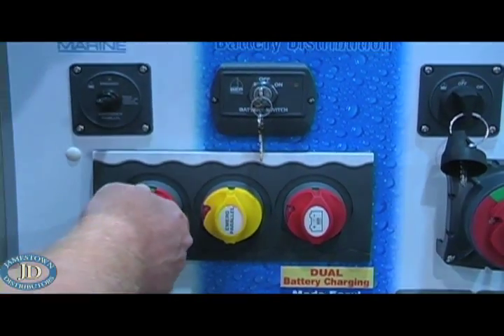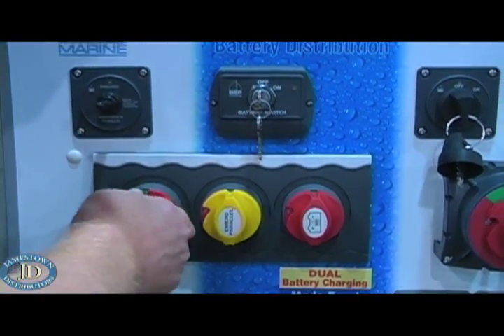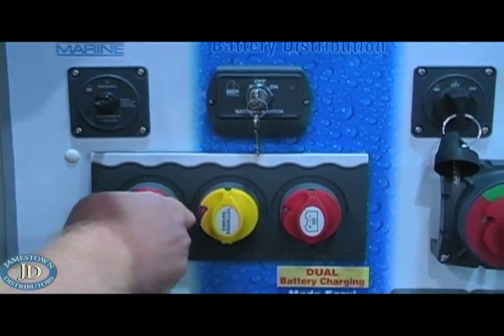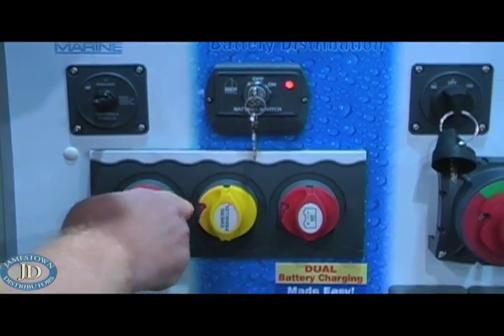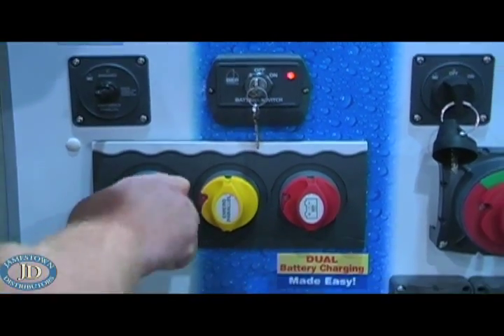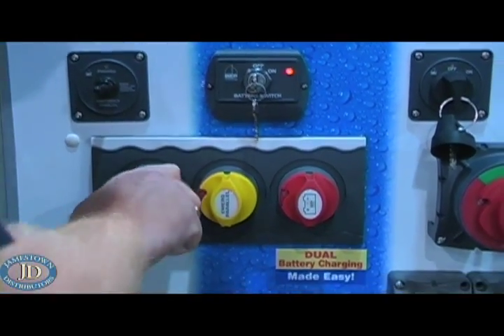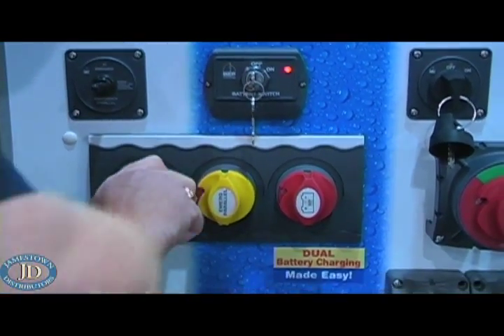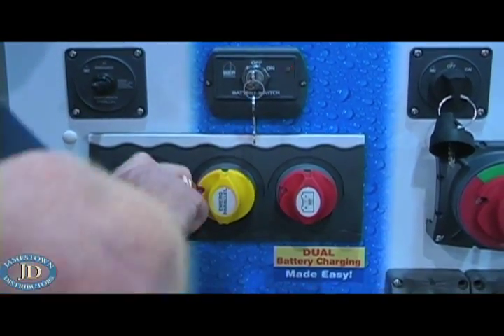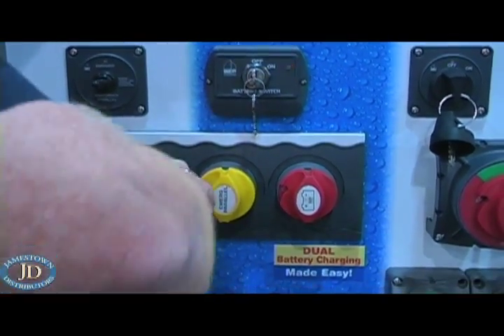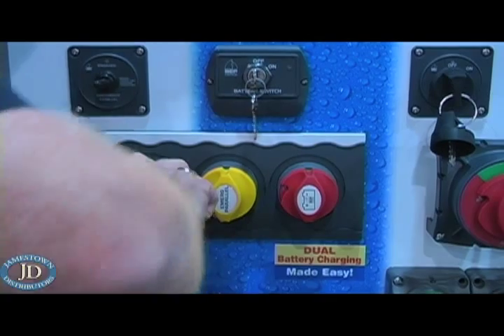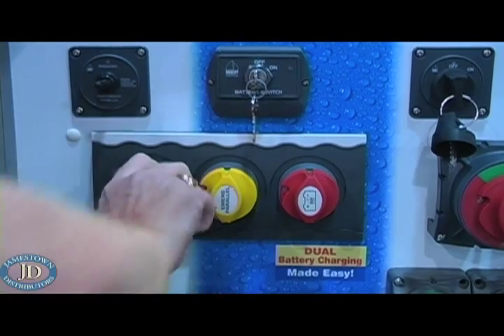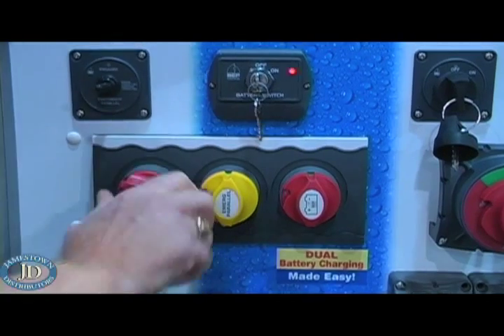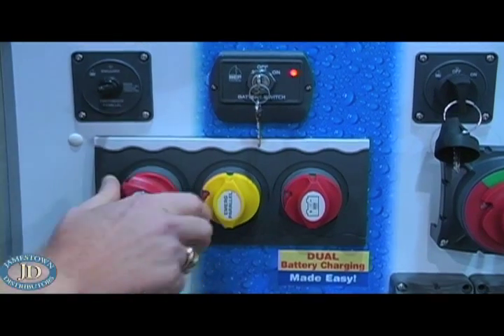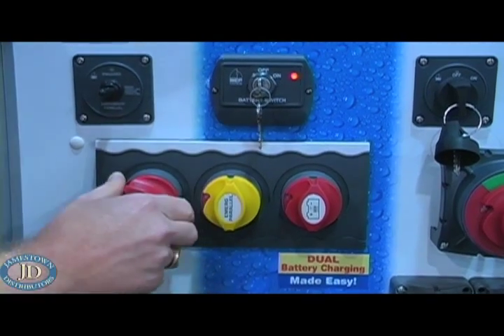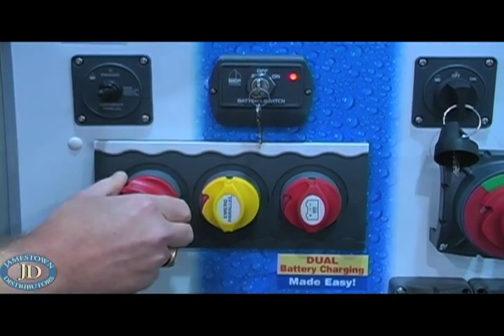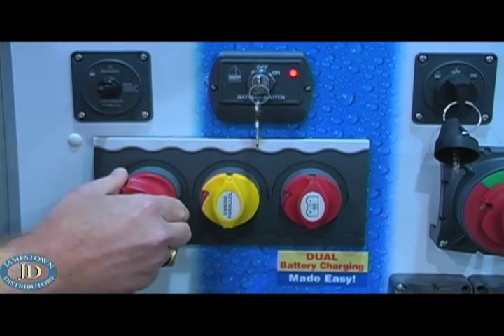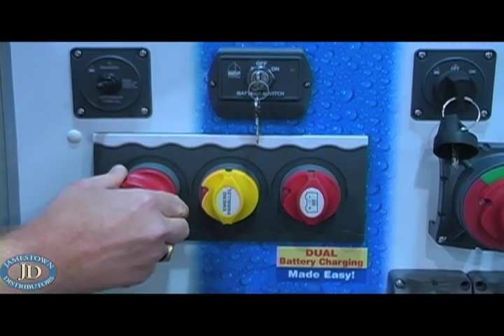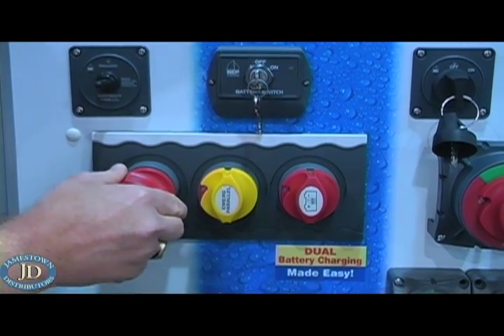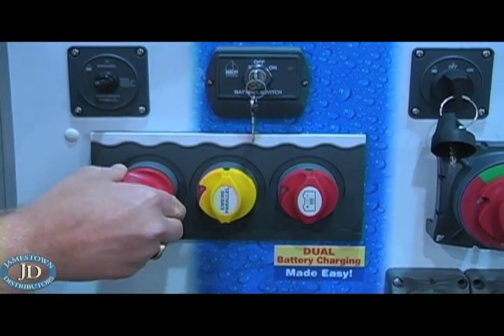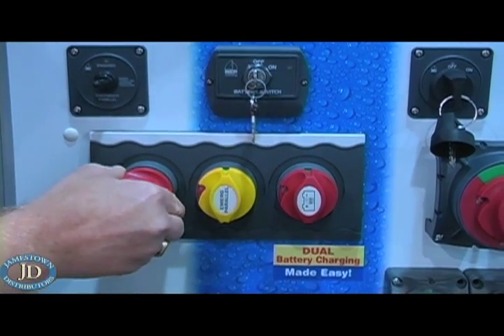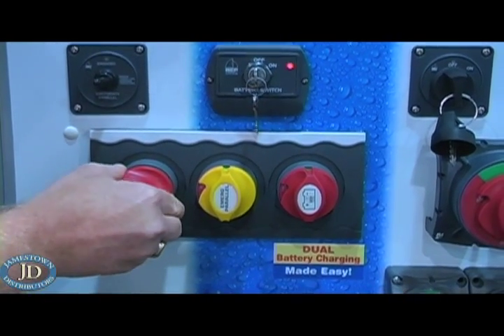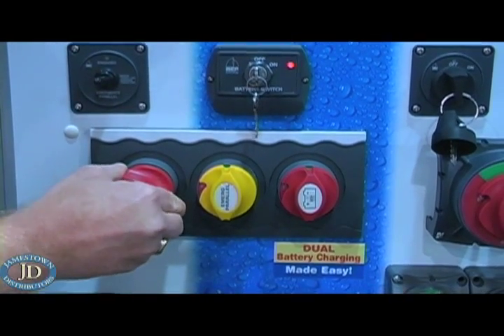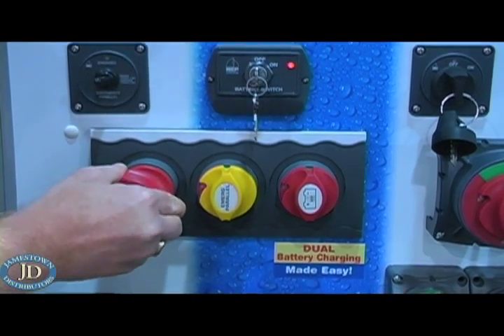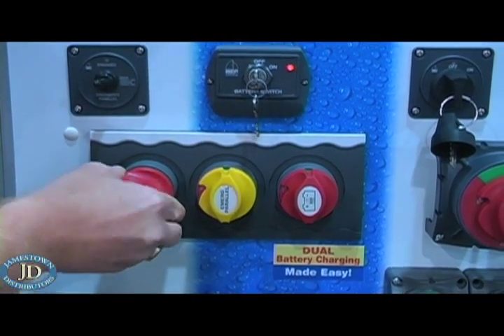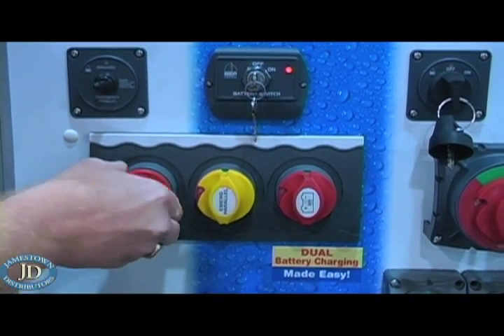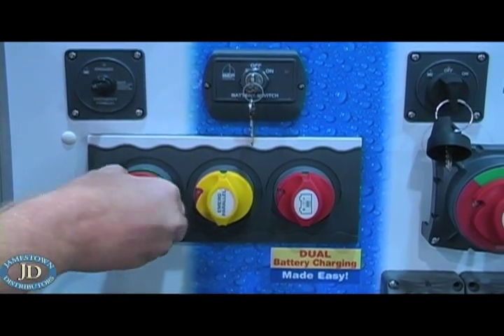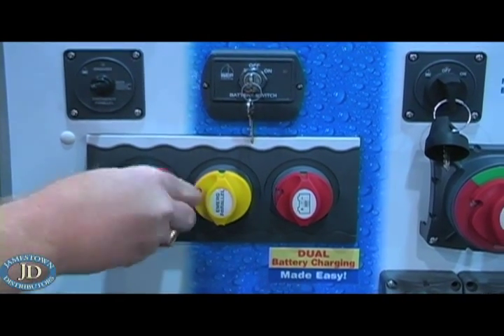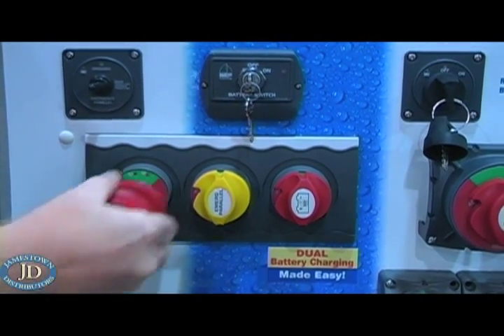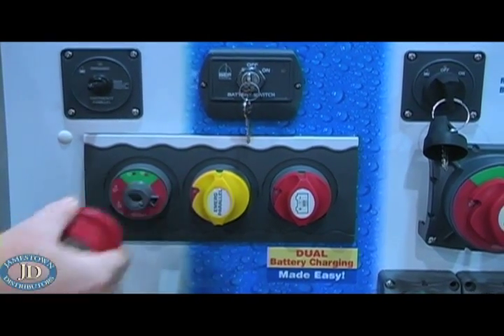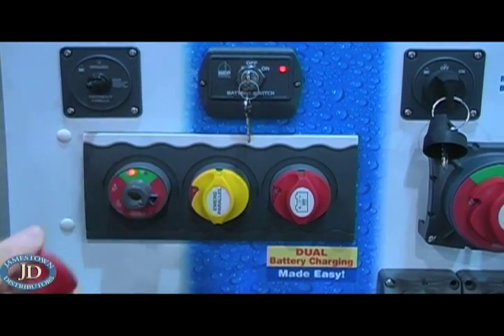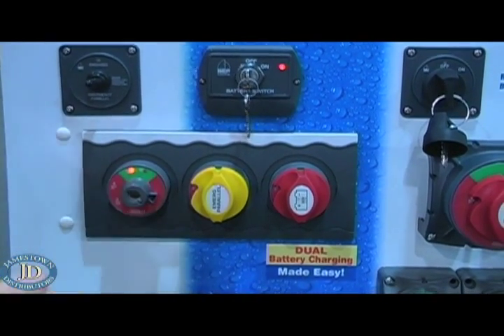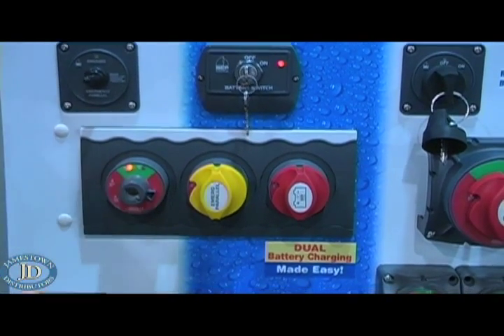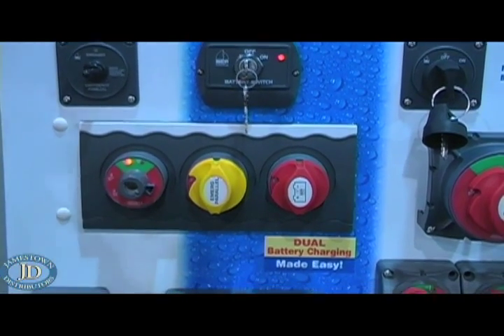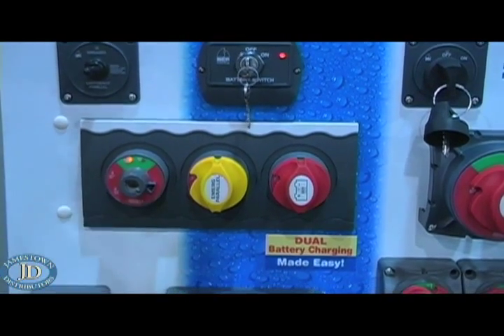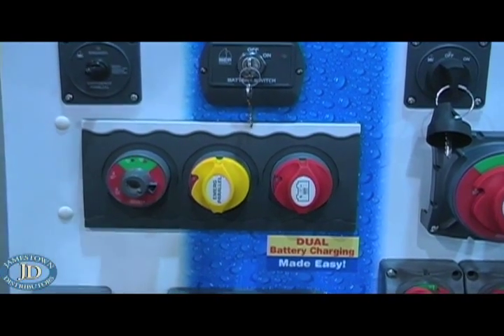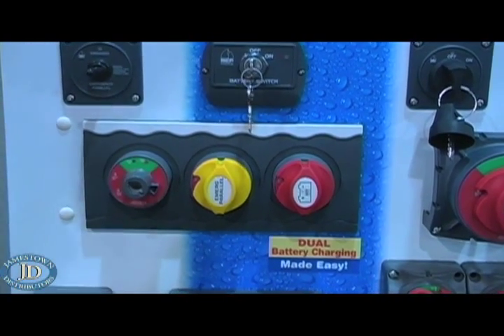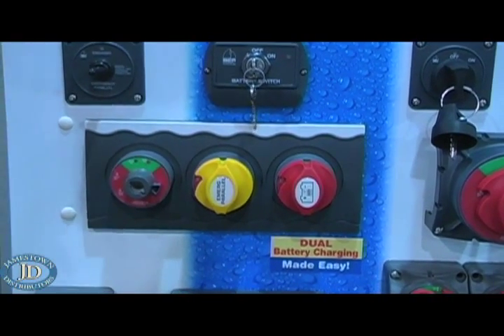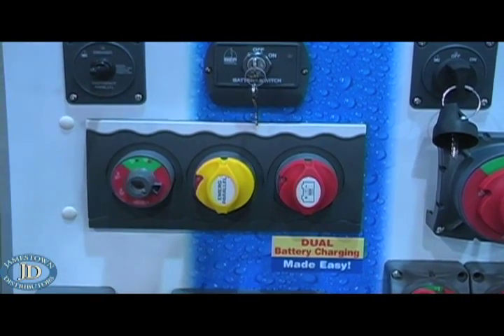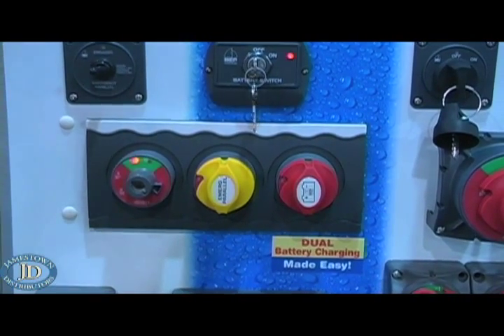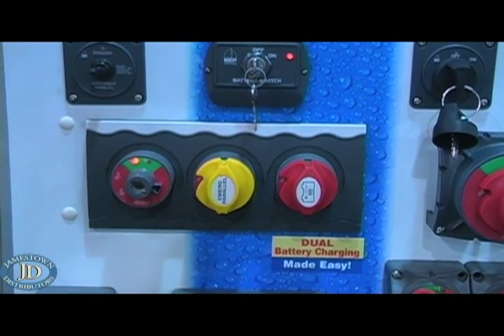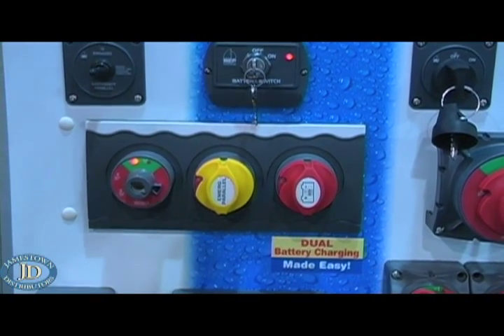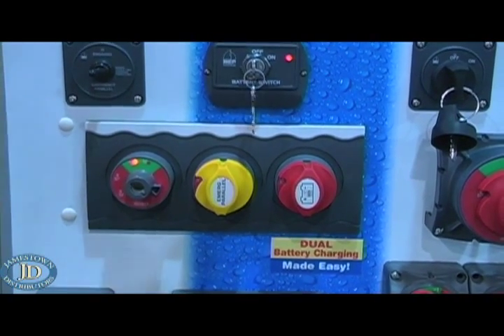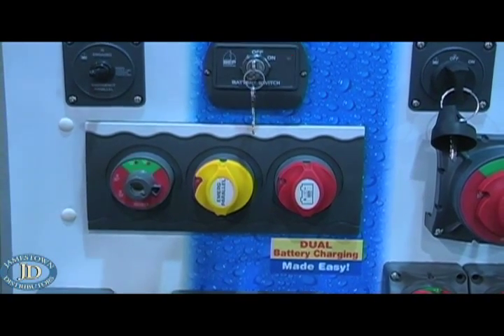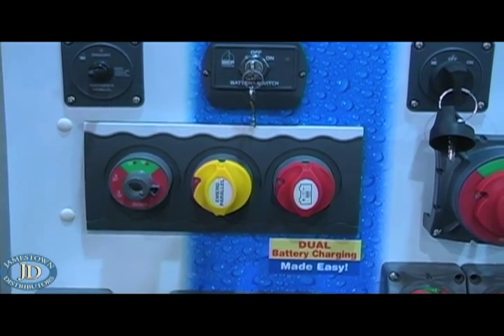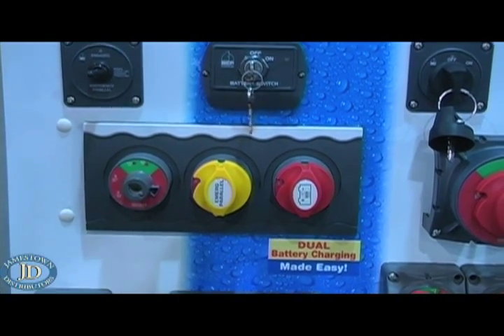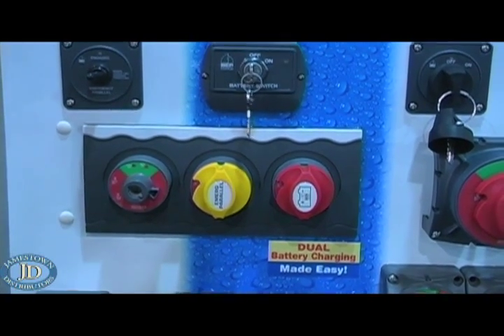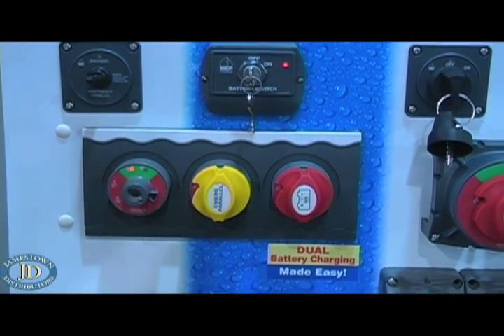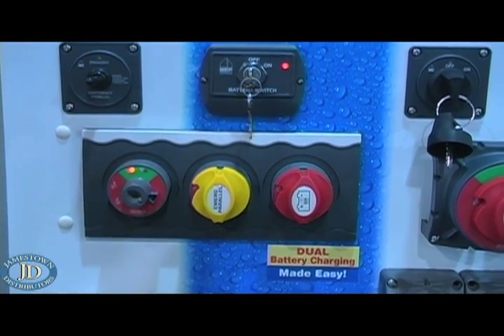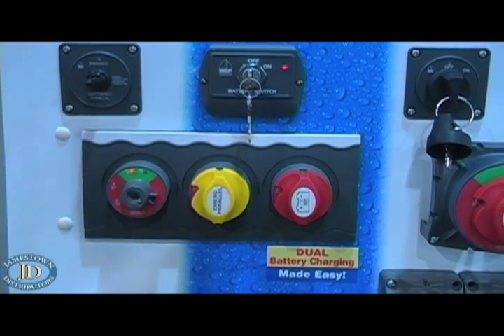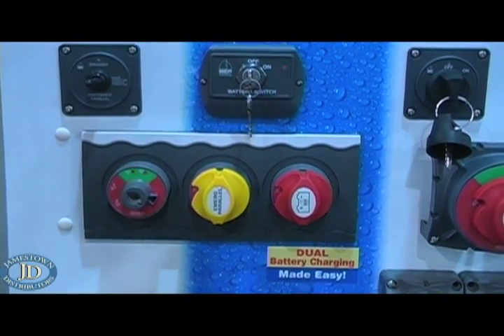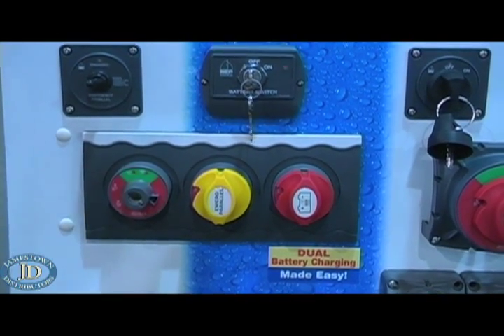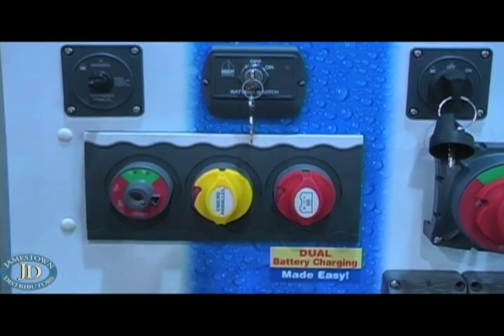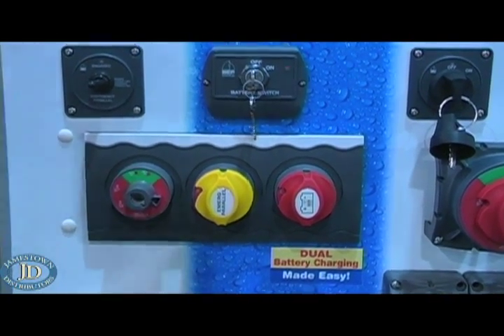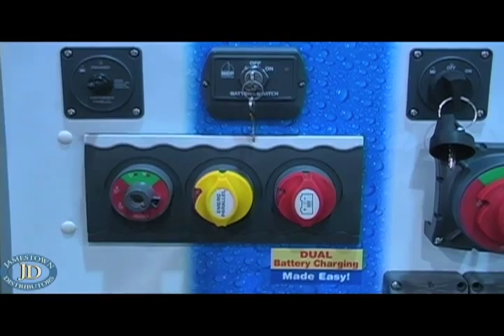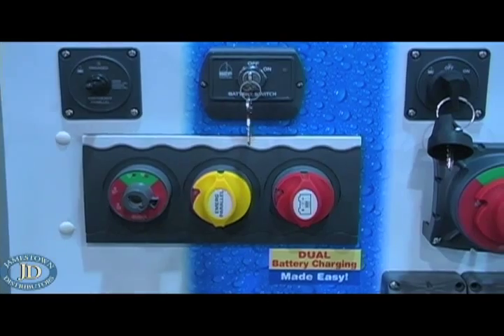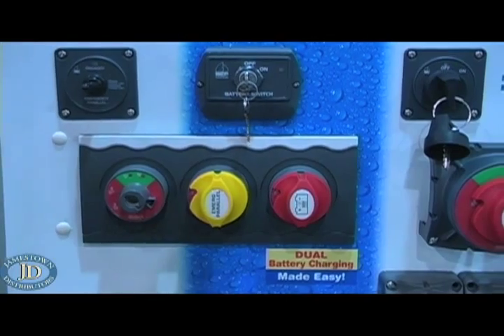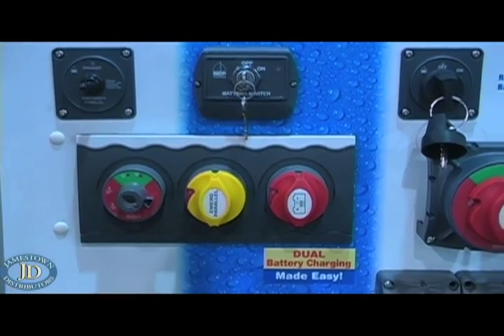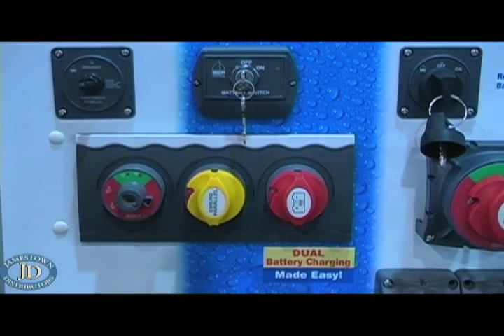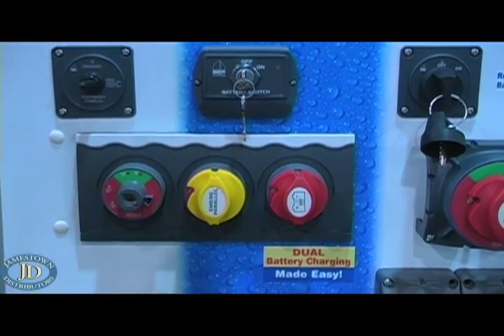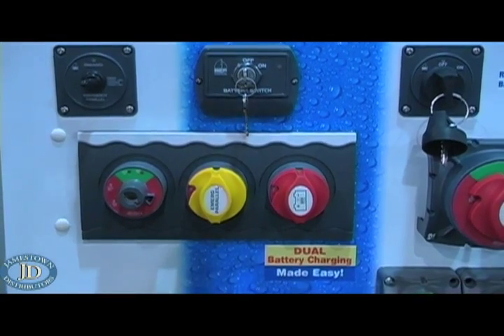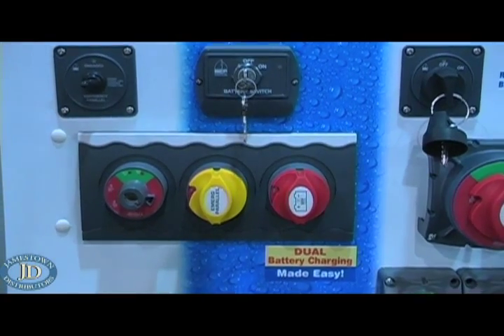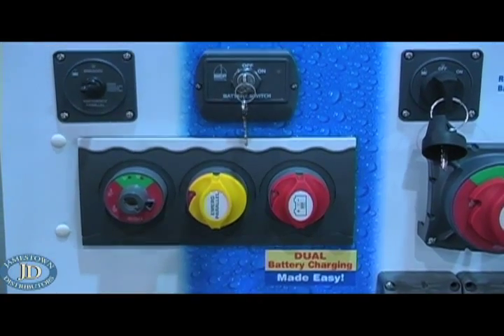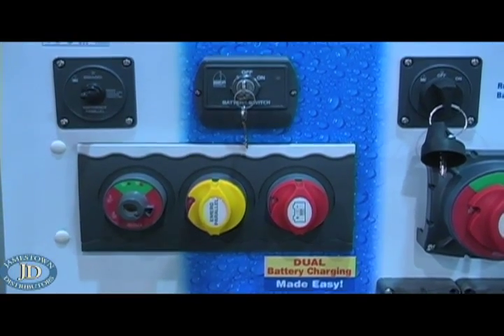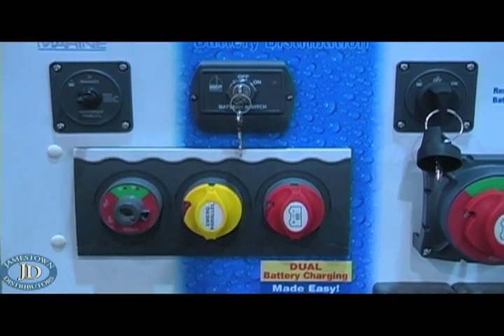You also have the ability to pull the key out when the switch is in the off position, locking it in the off position. This overrides the whole system.